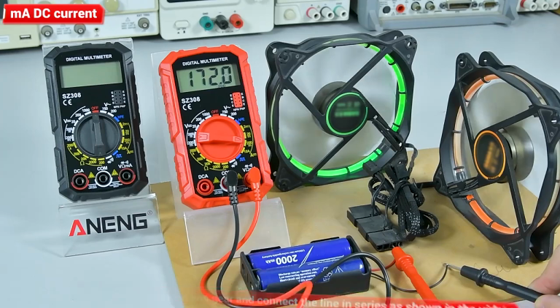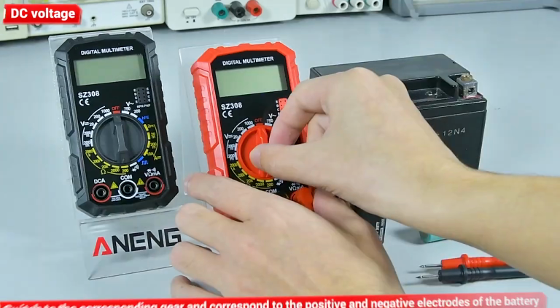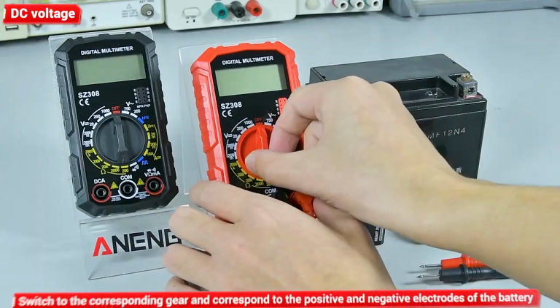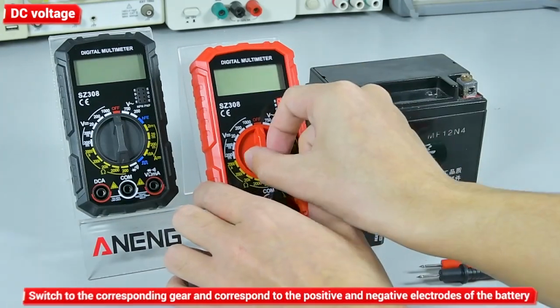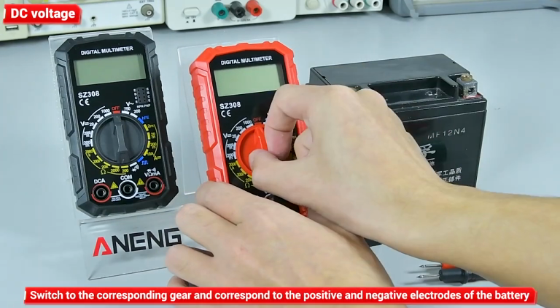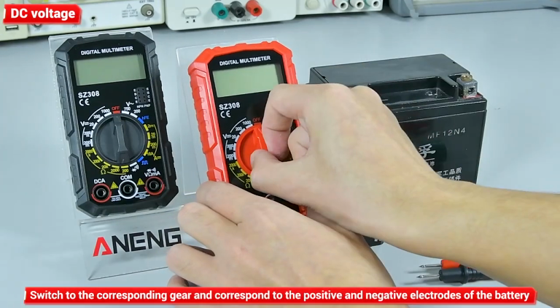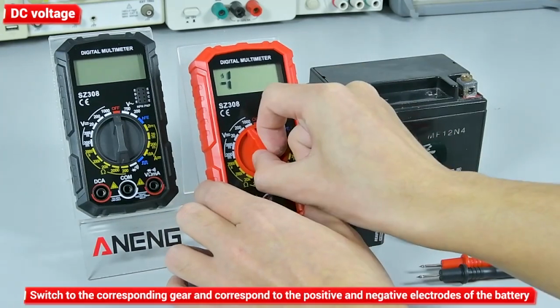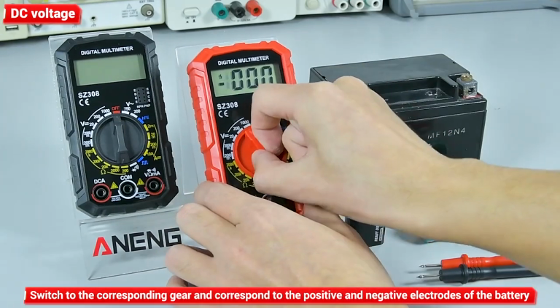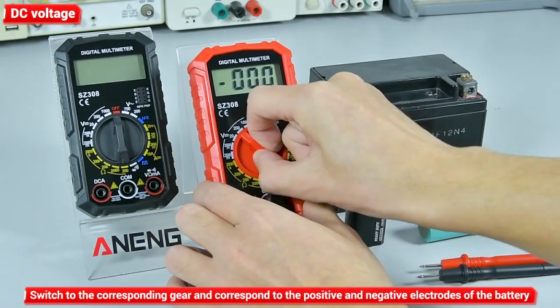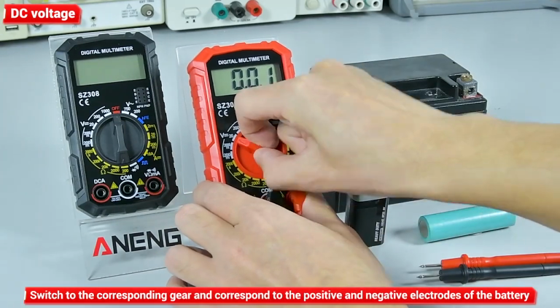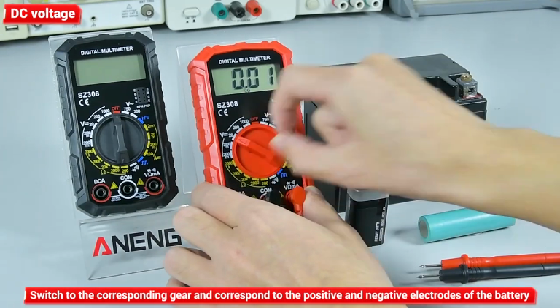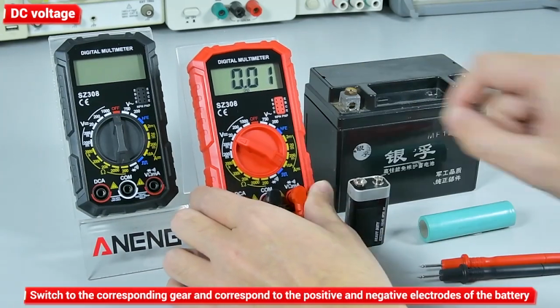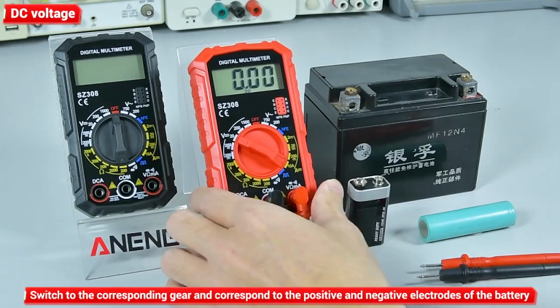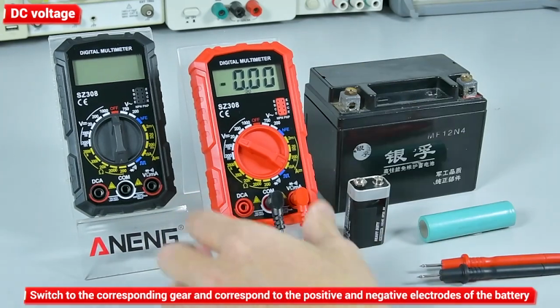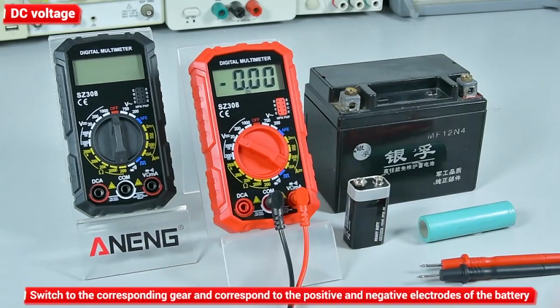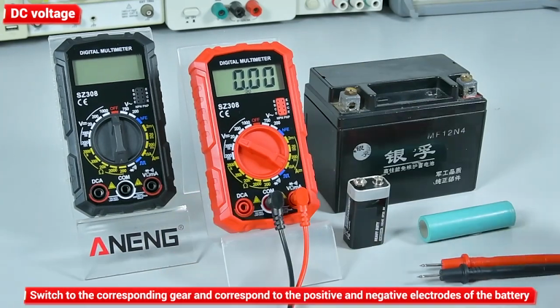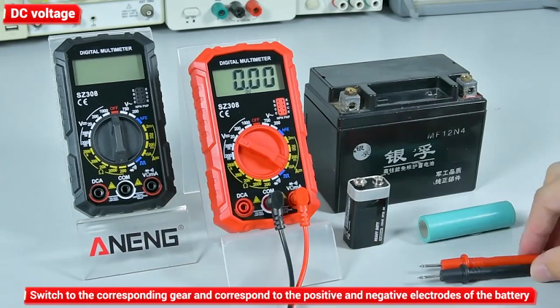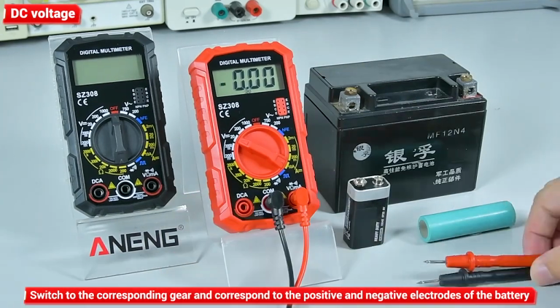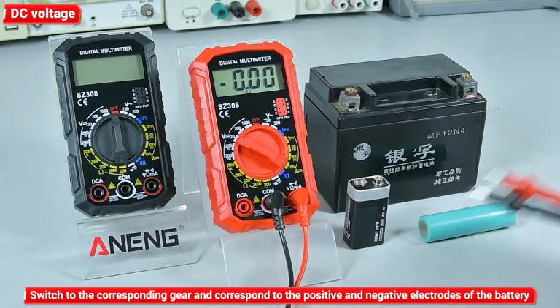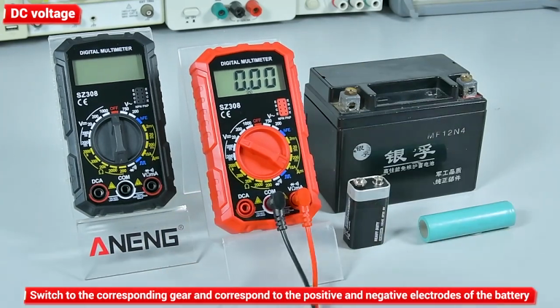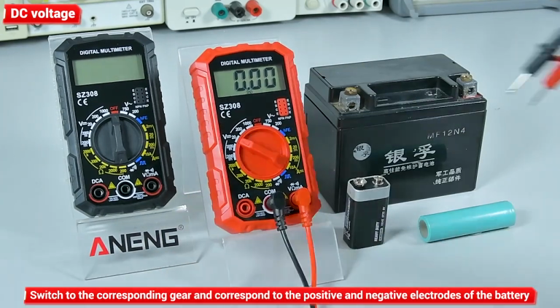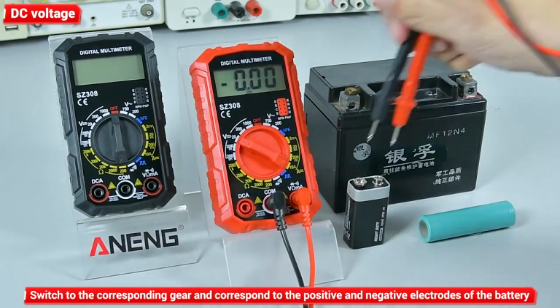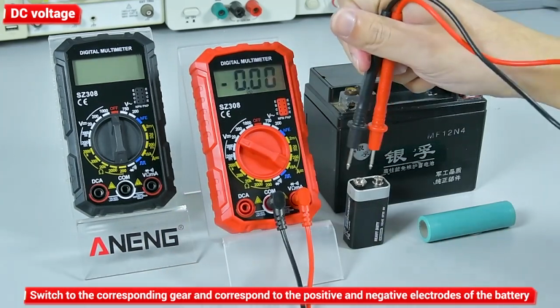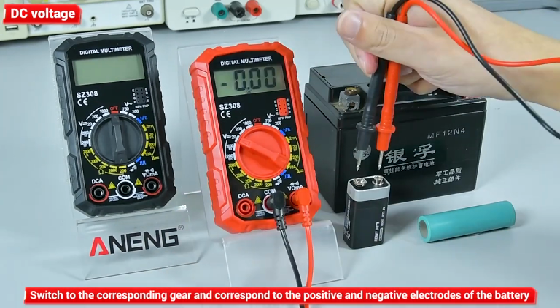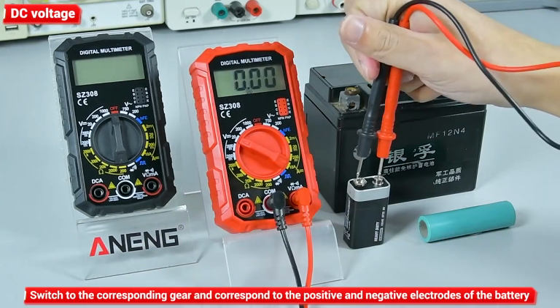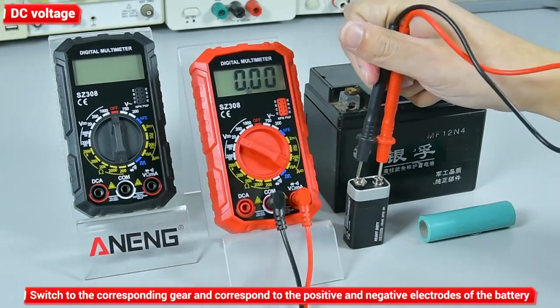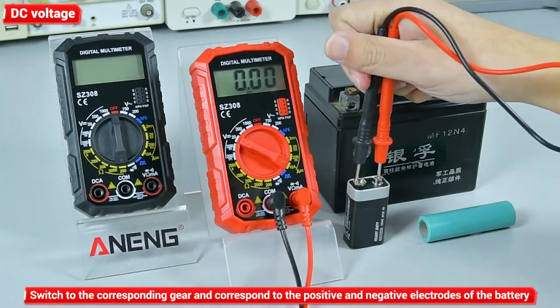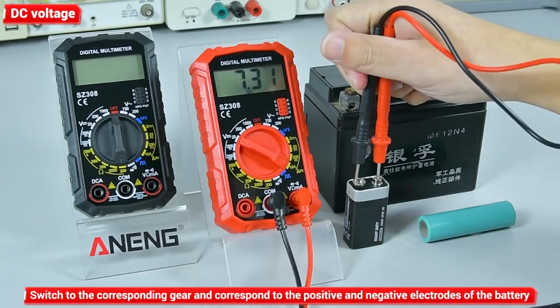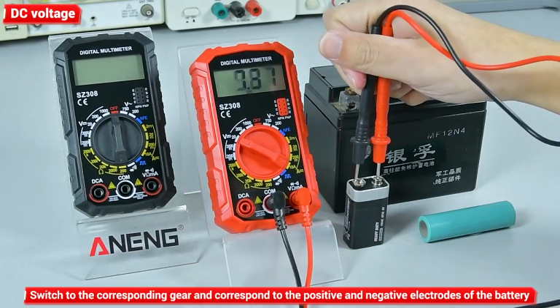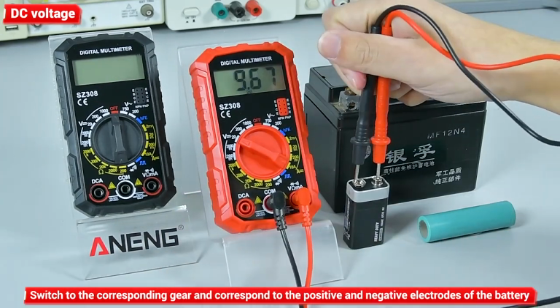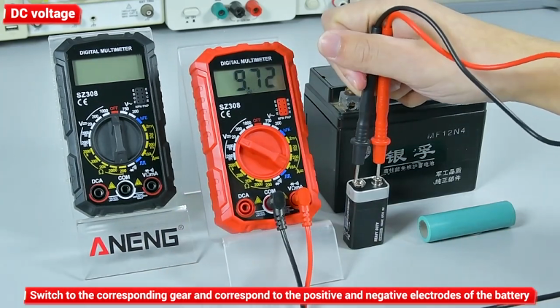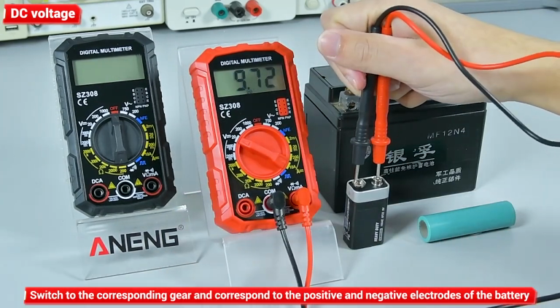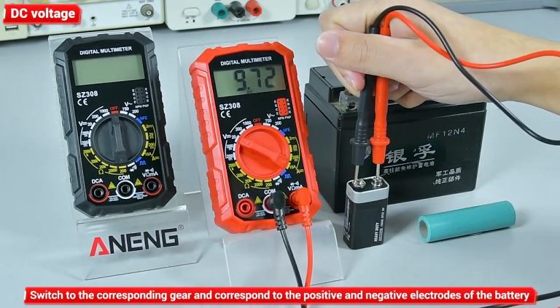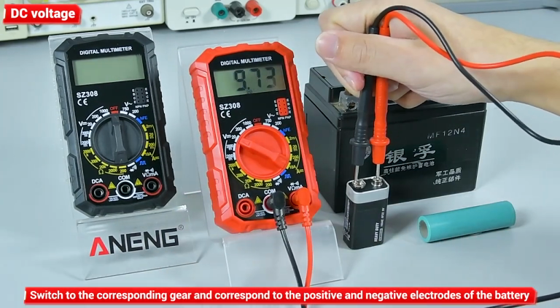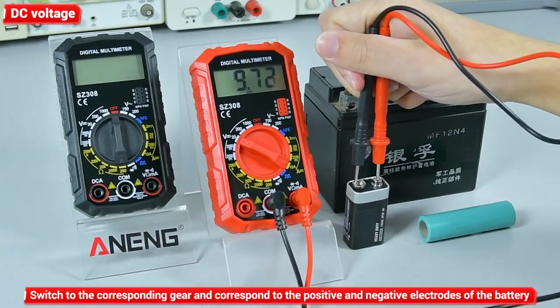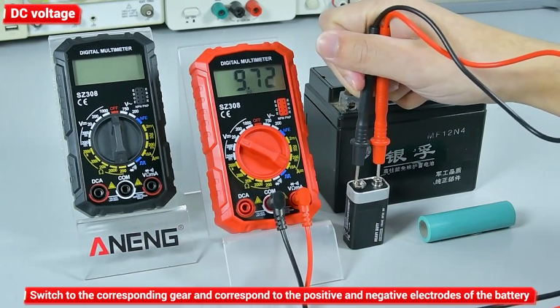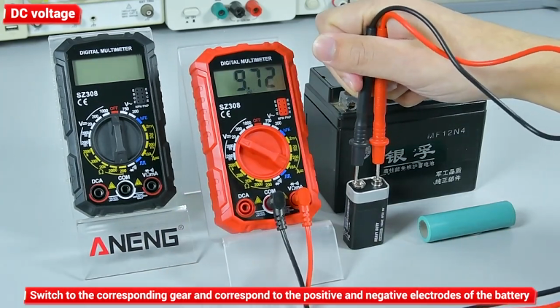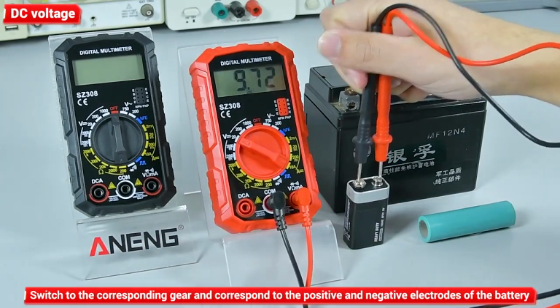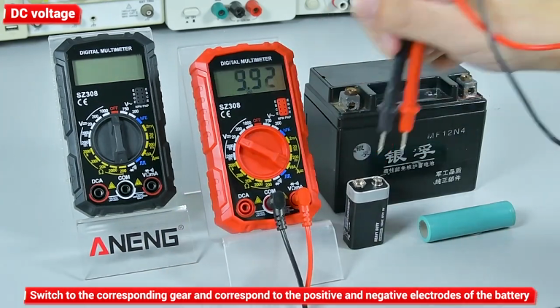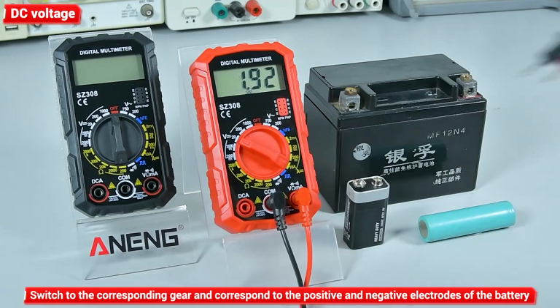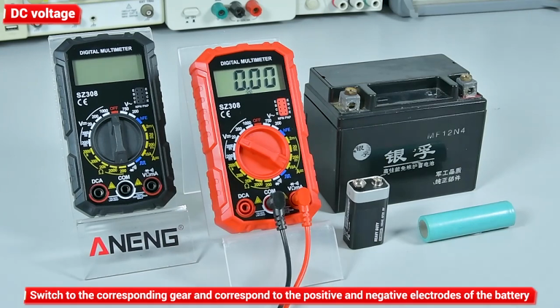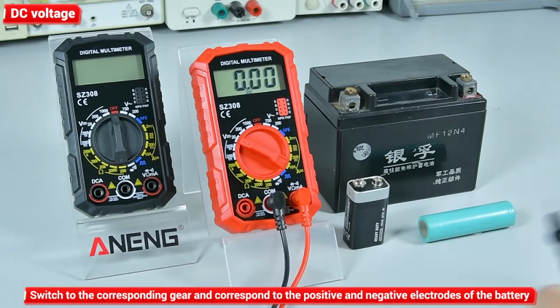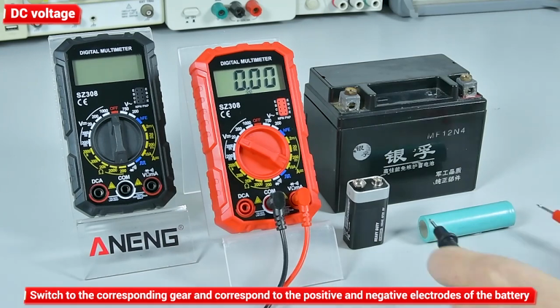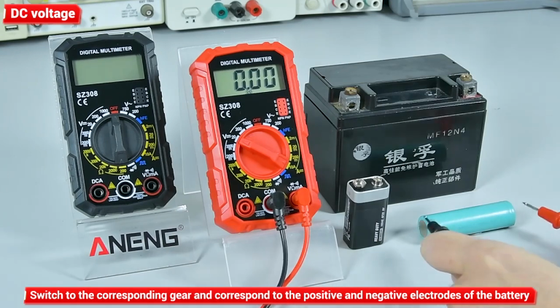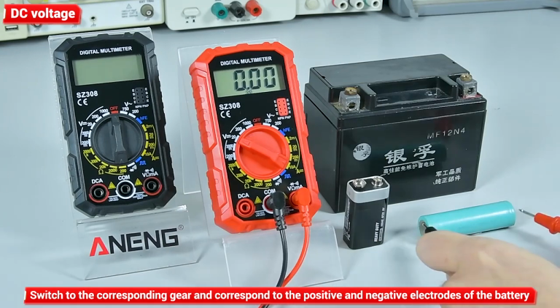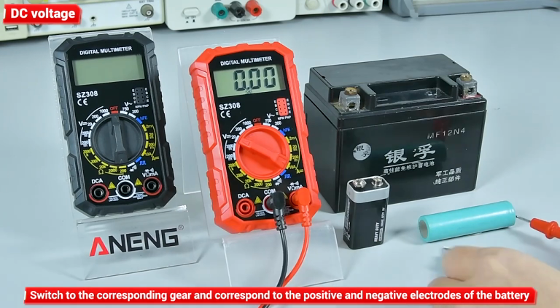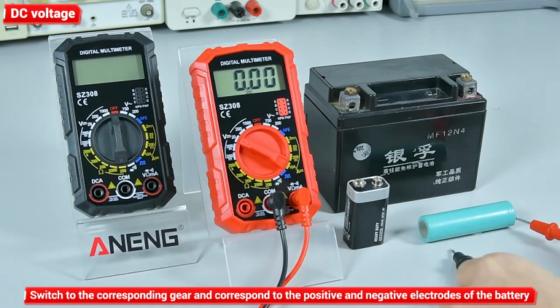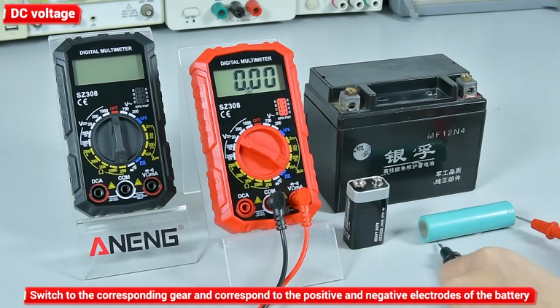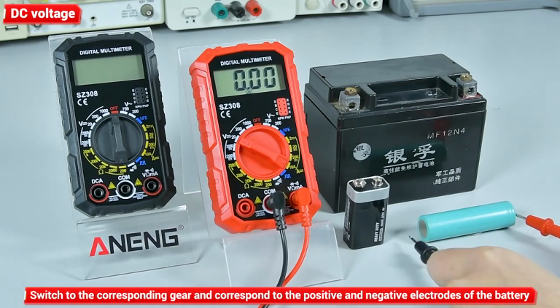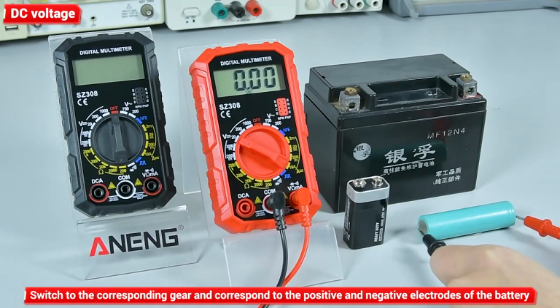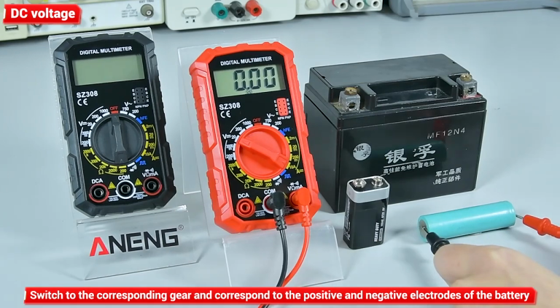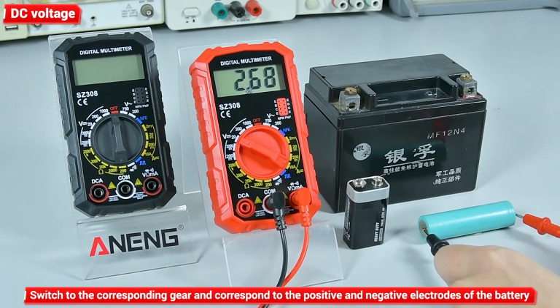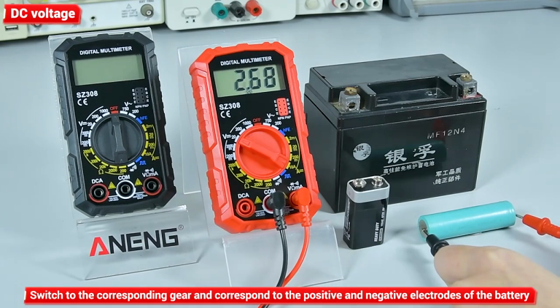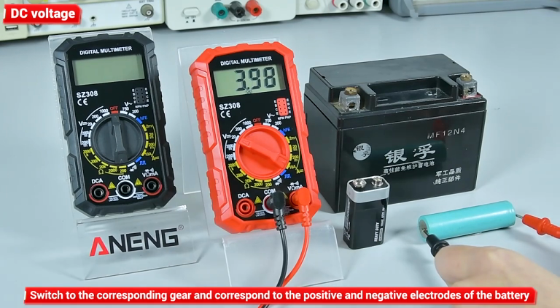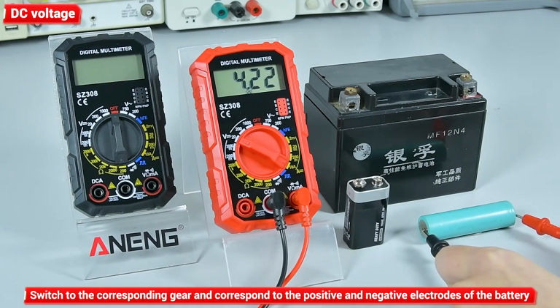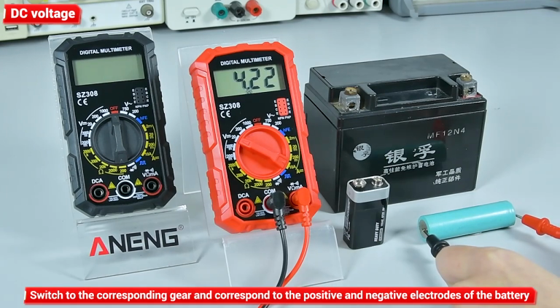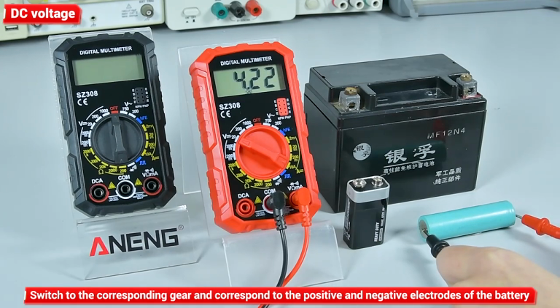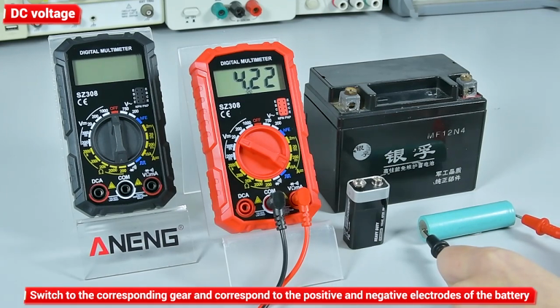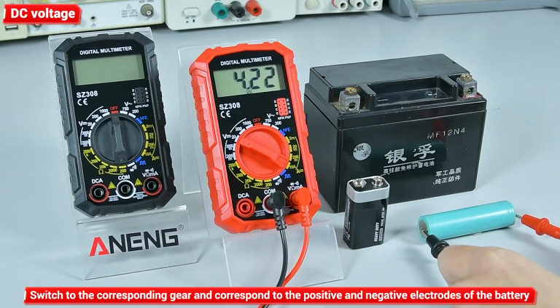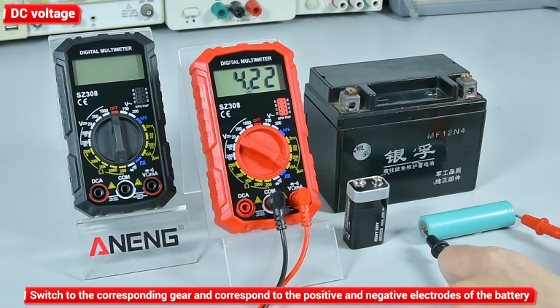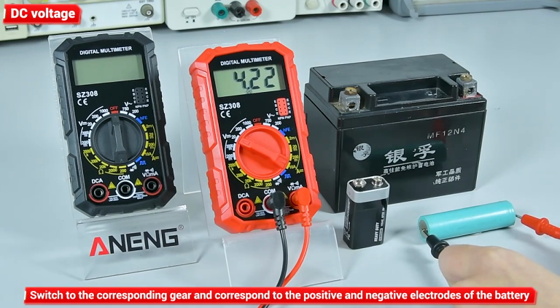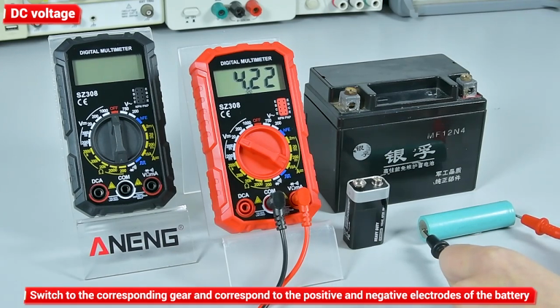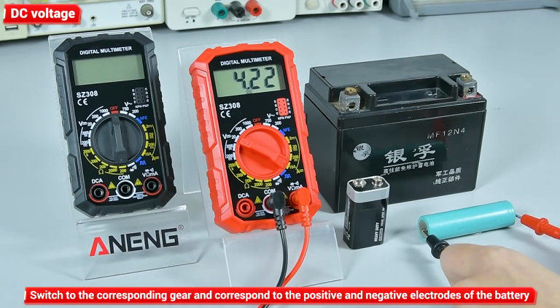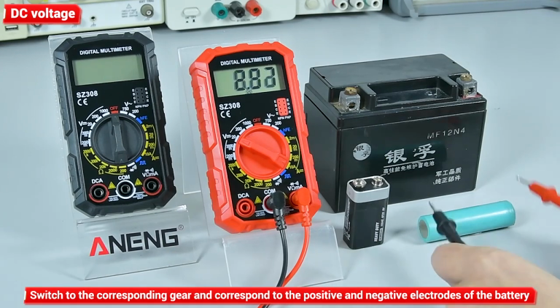DC voltage: switch to the corresponding gear and the watch pen corresponds to the positive and negative electrodes of the battery.